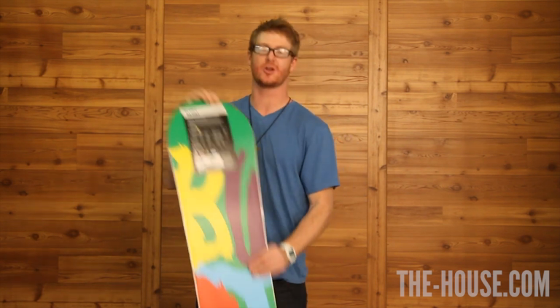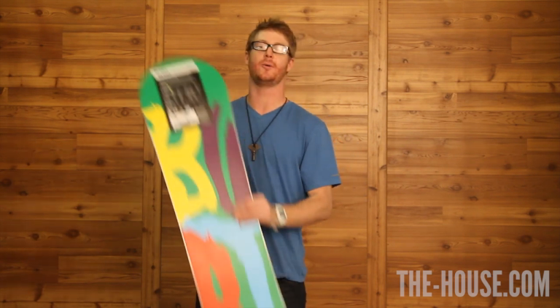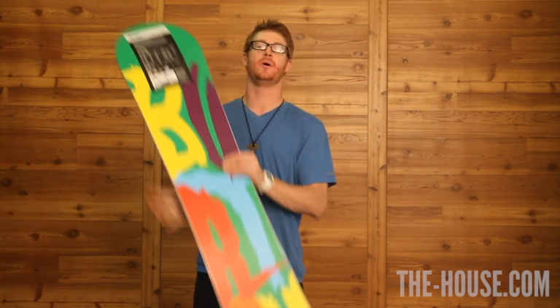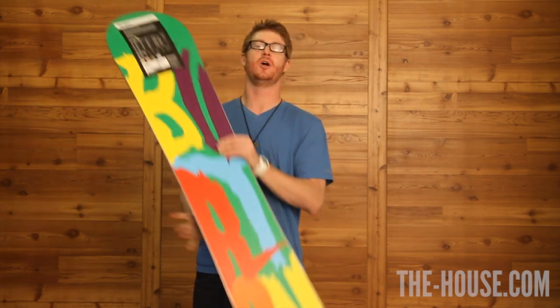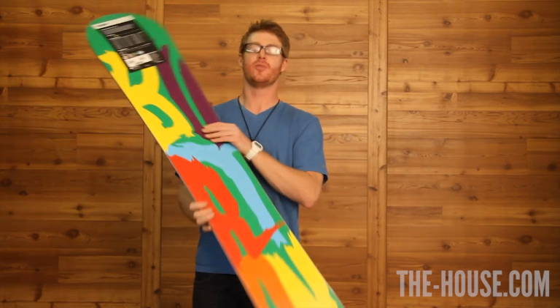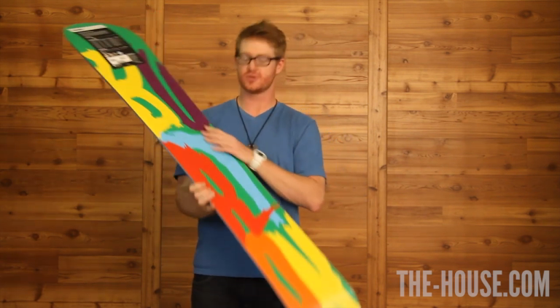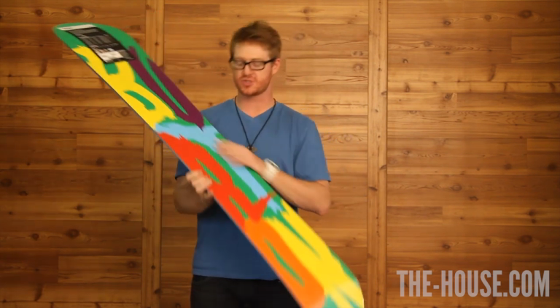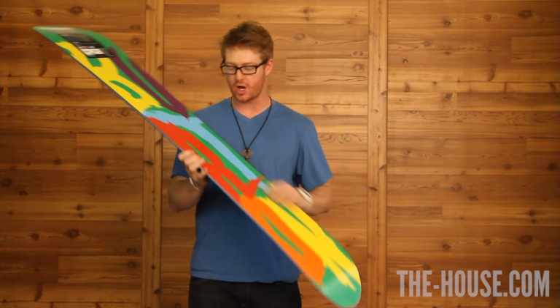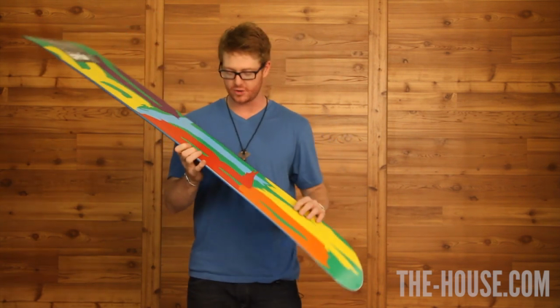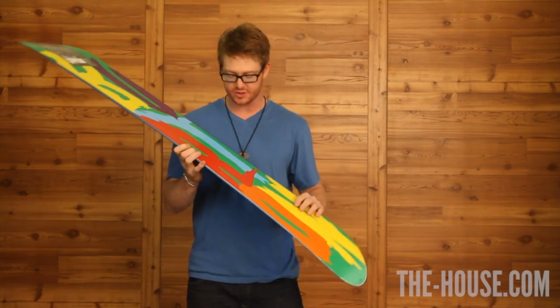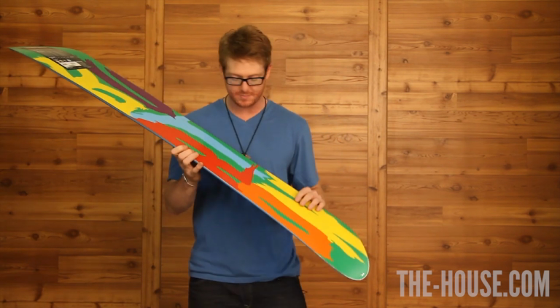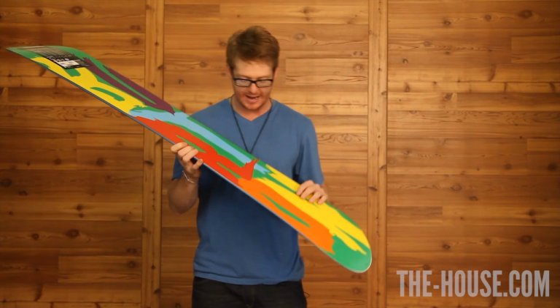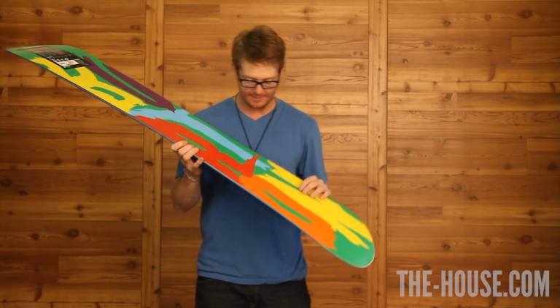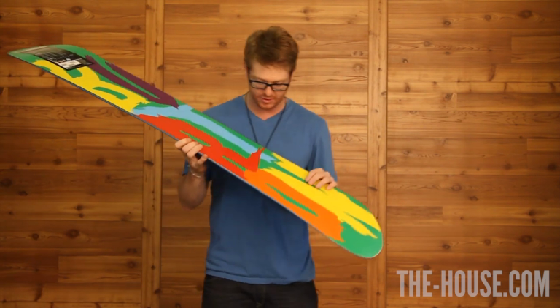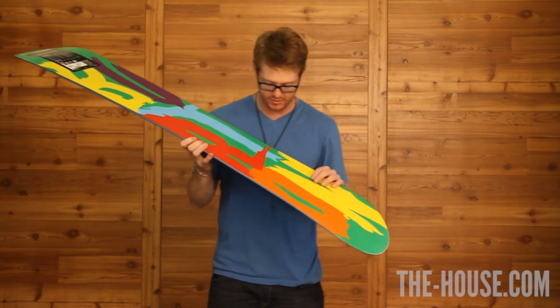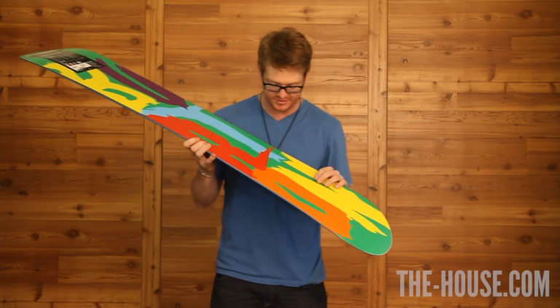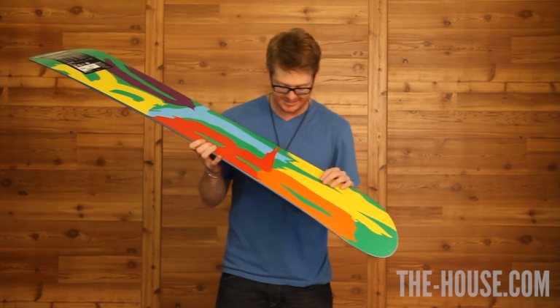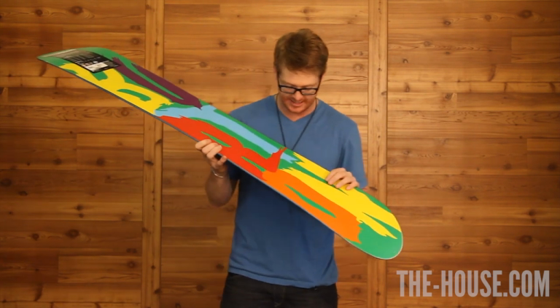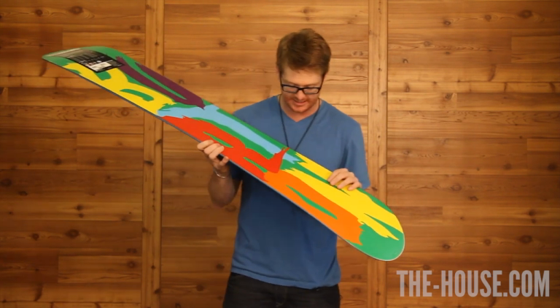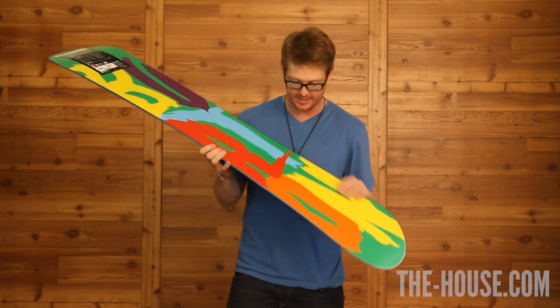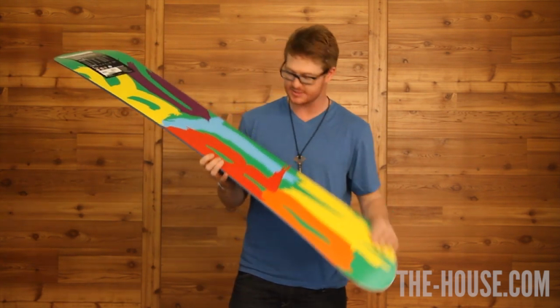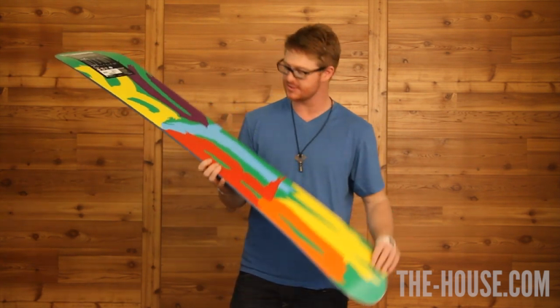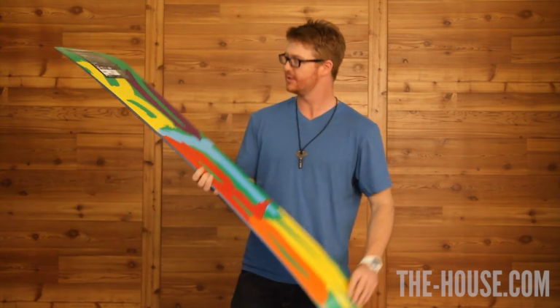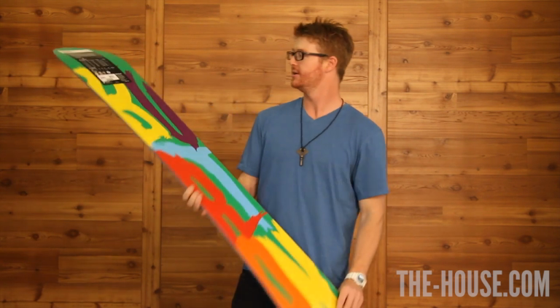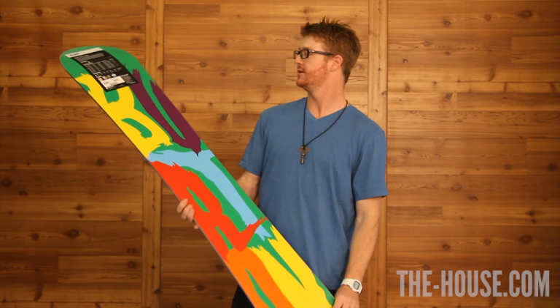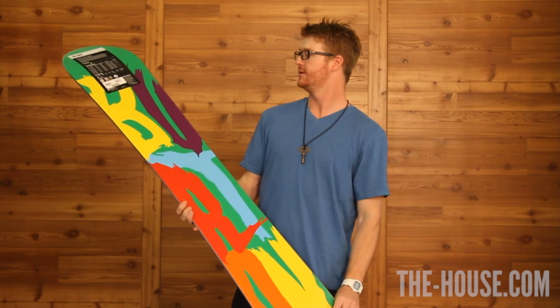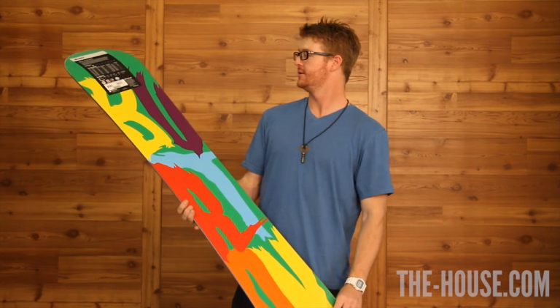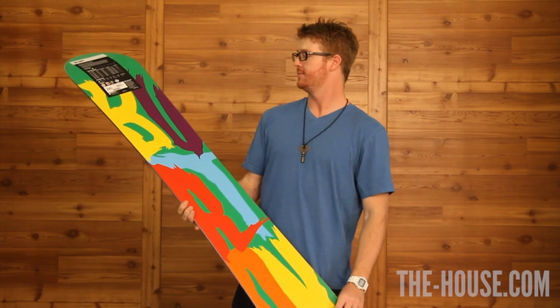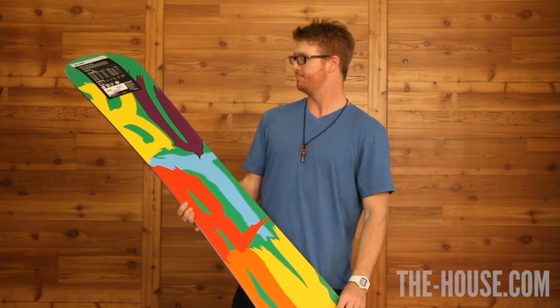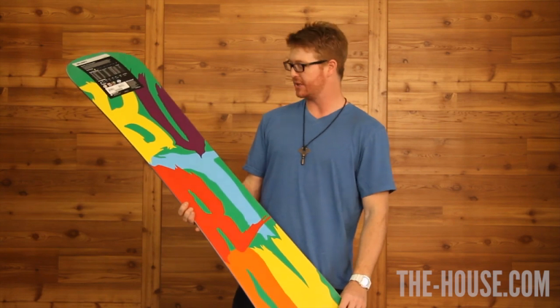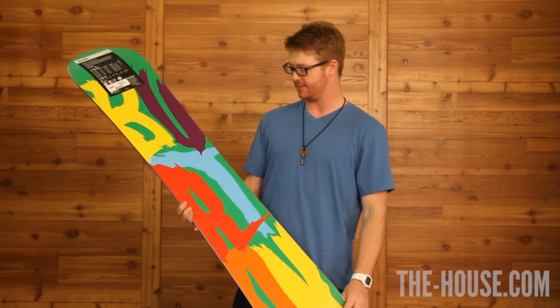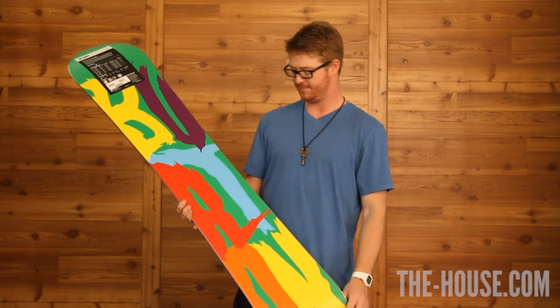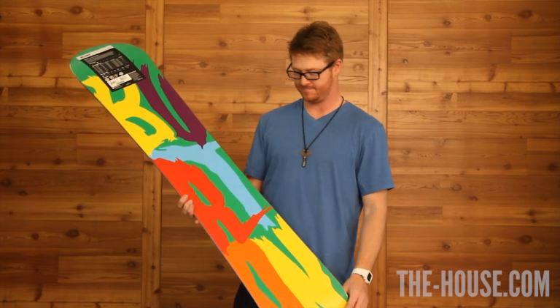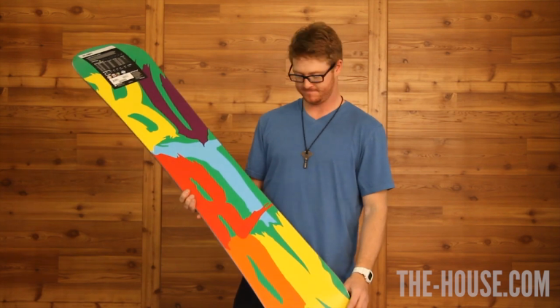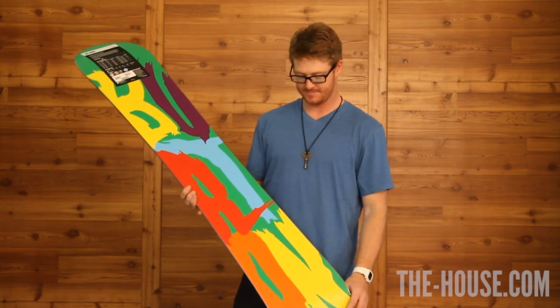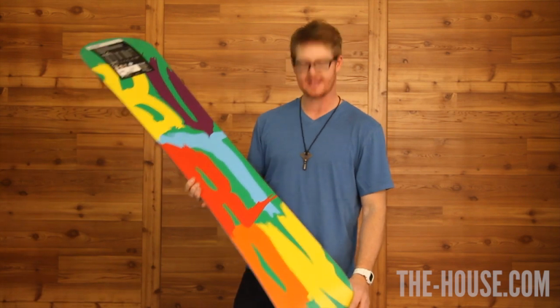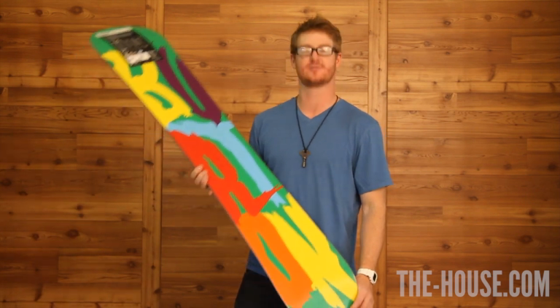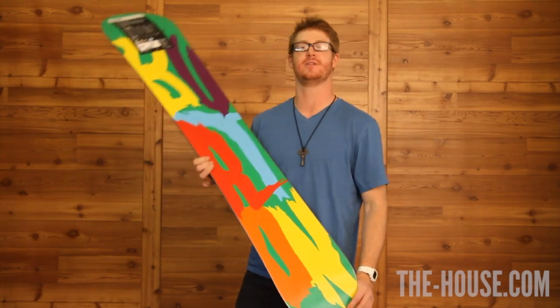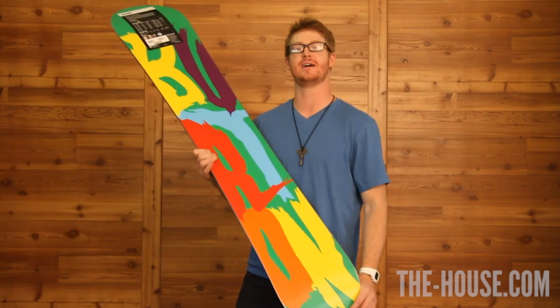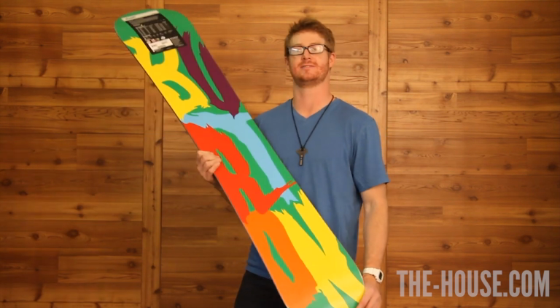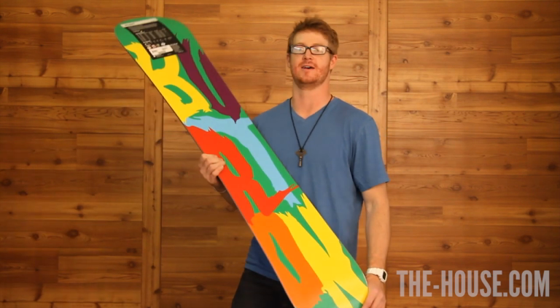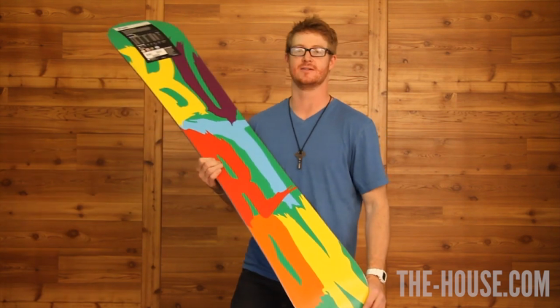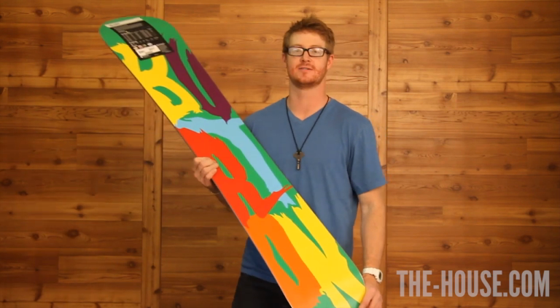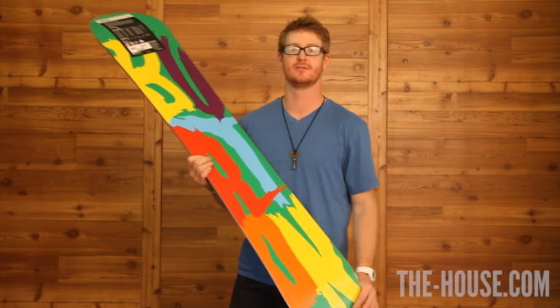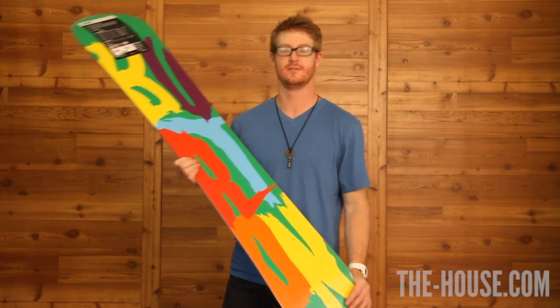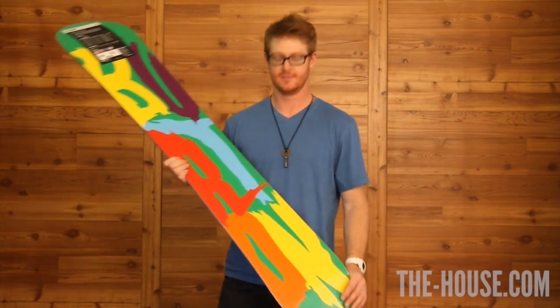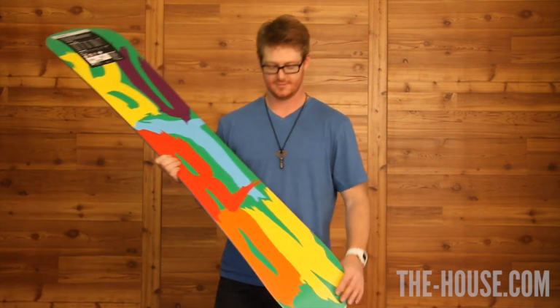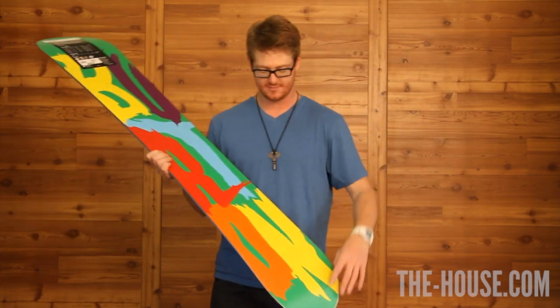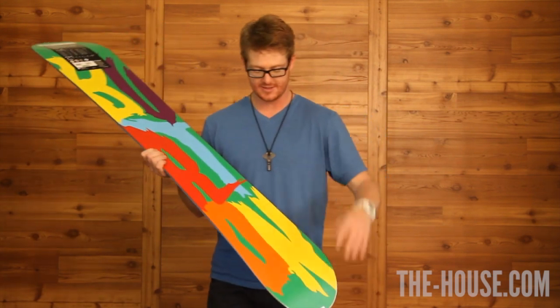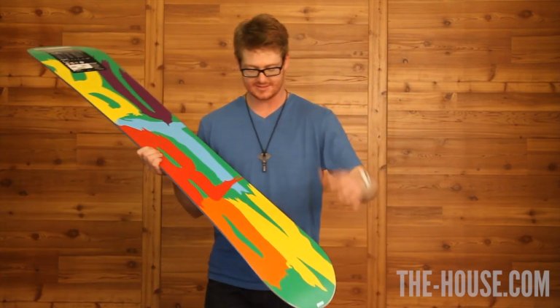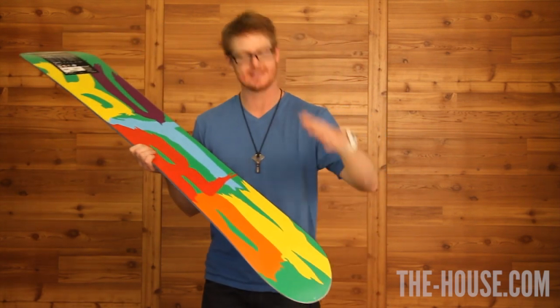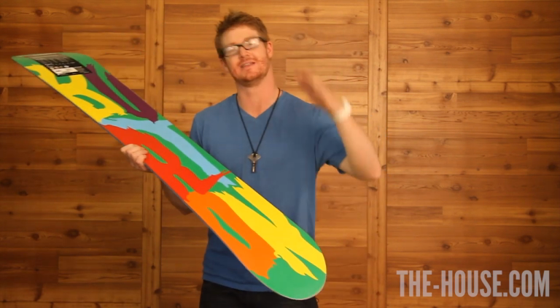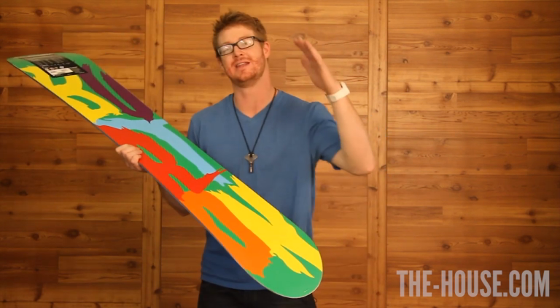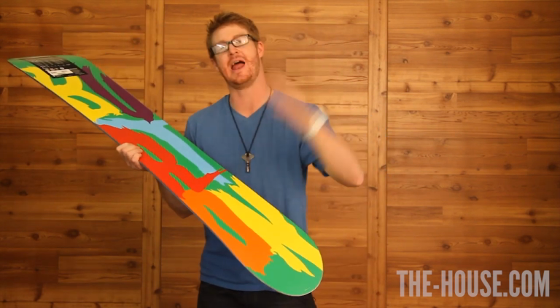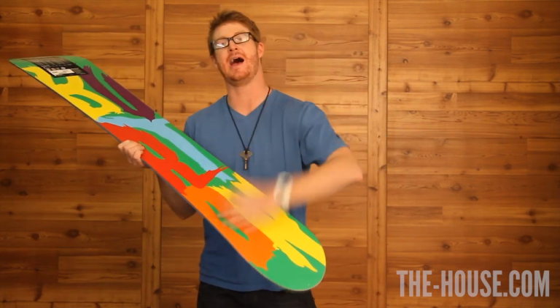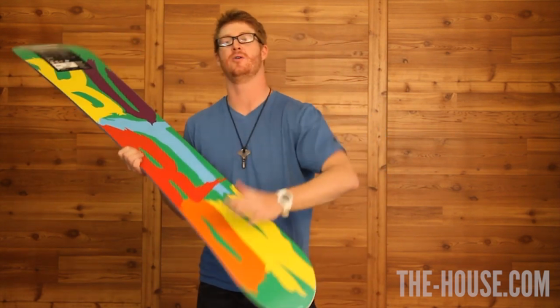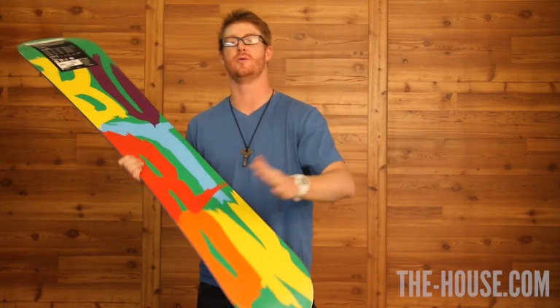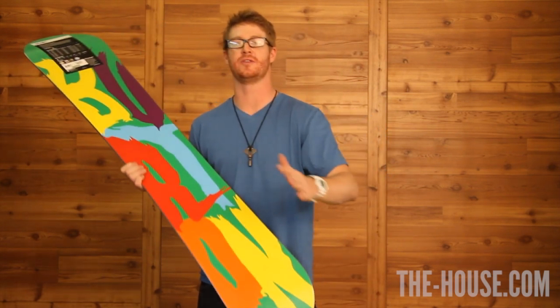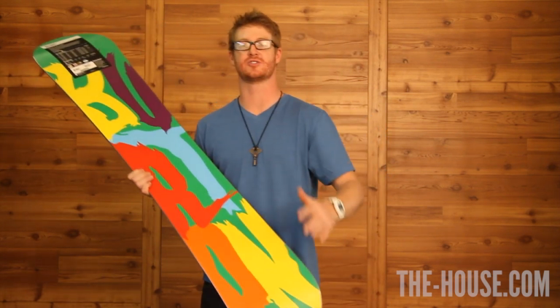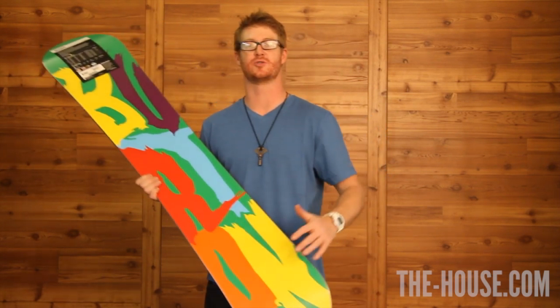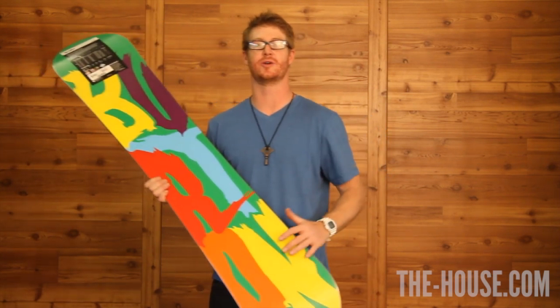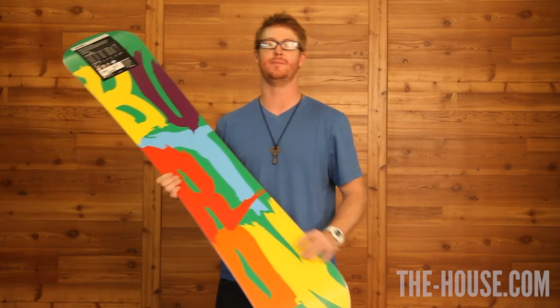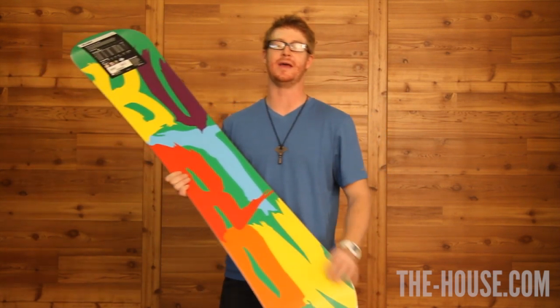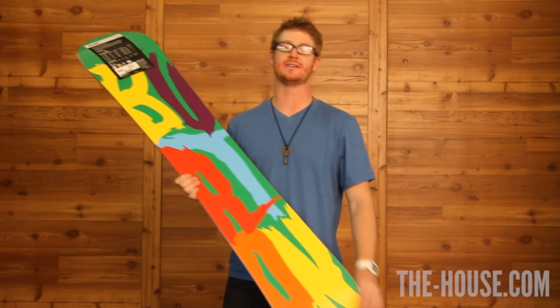Look at how those colors pop. Look at those die cuts — Burton, that's what that says. It says it loud with the extruded base.